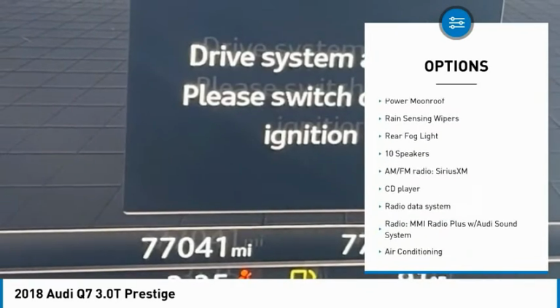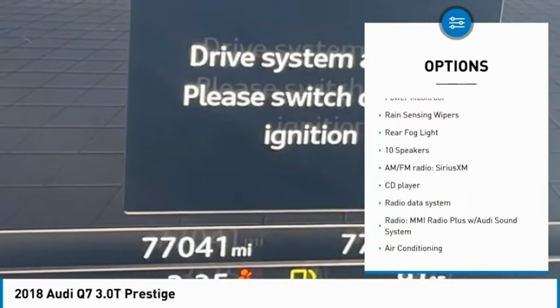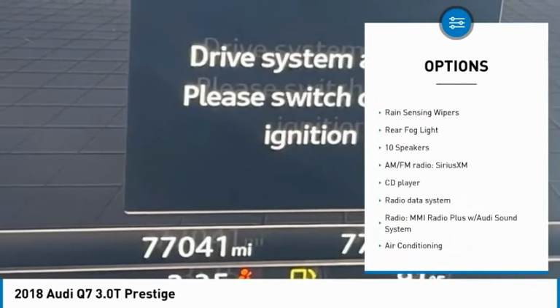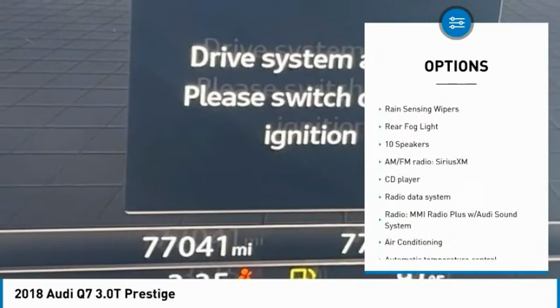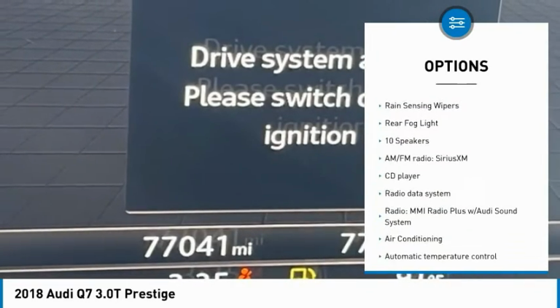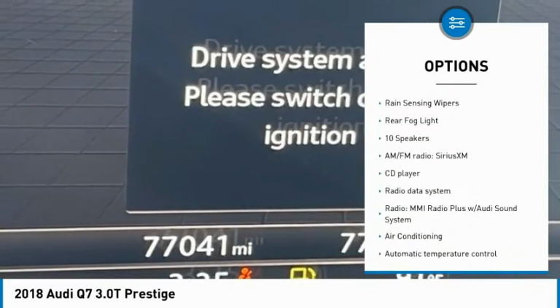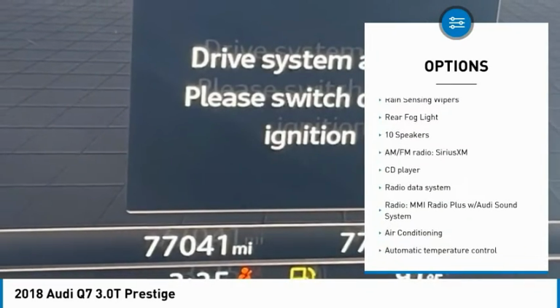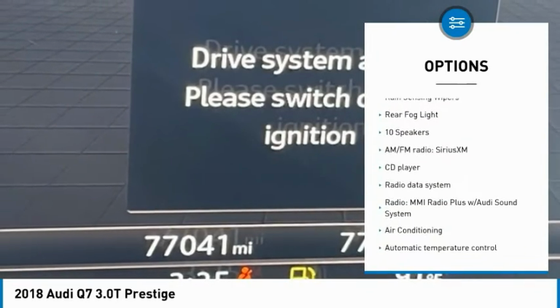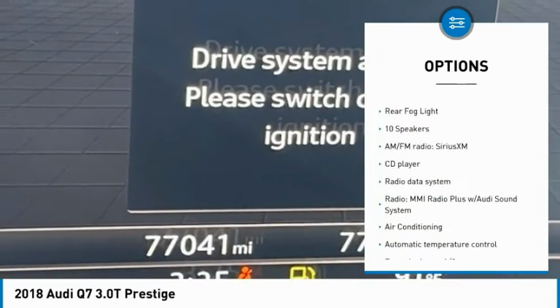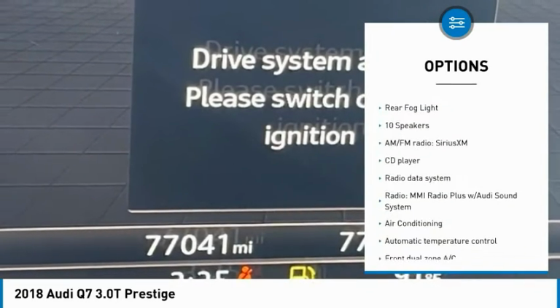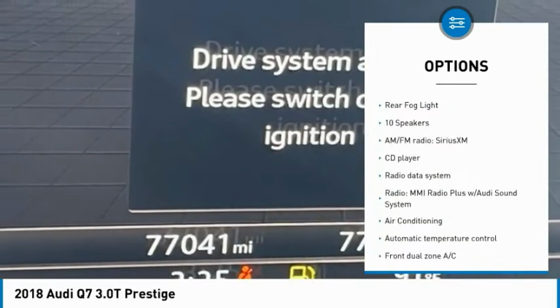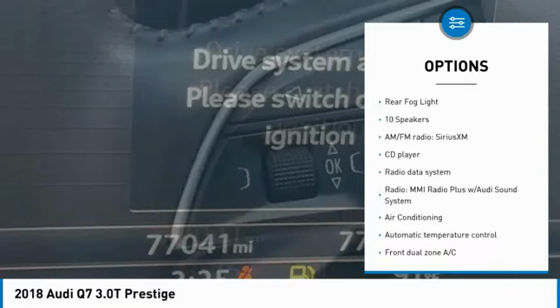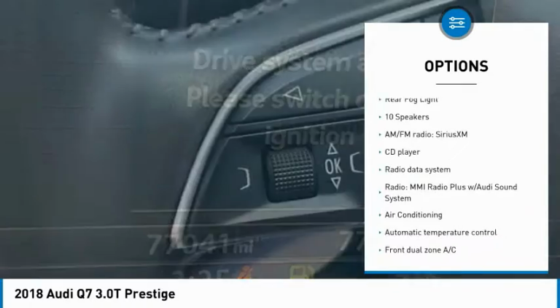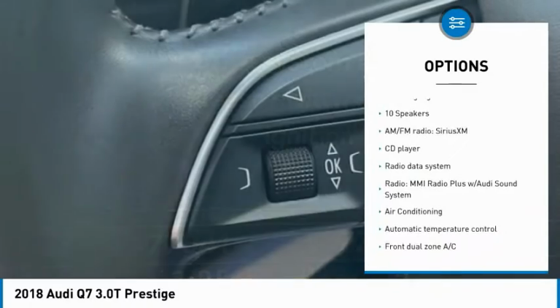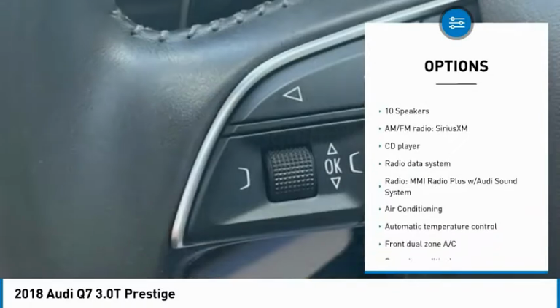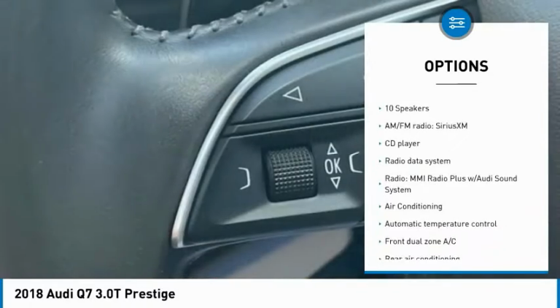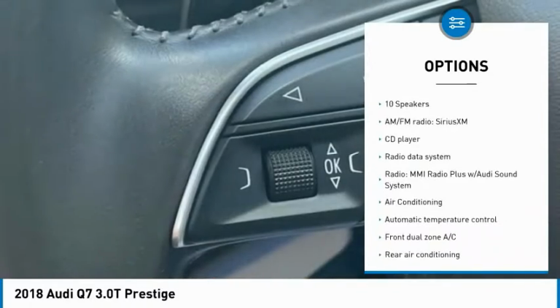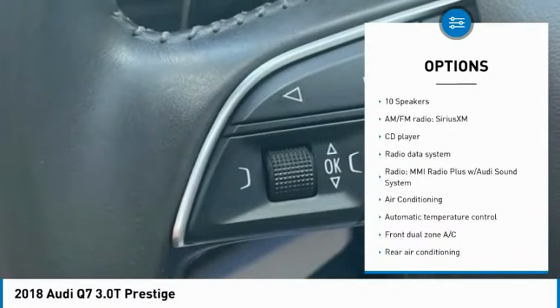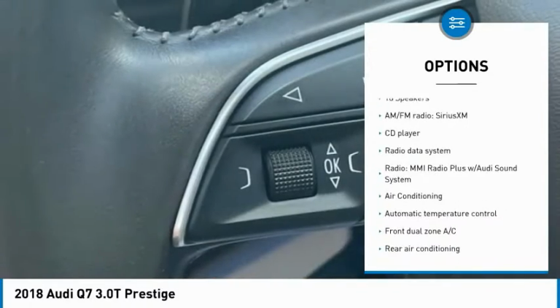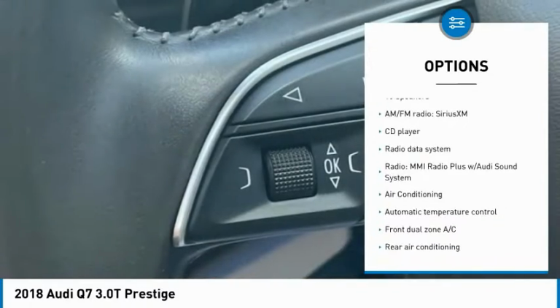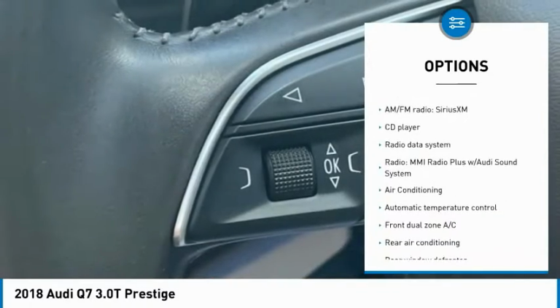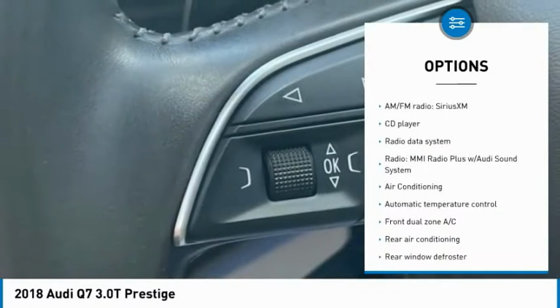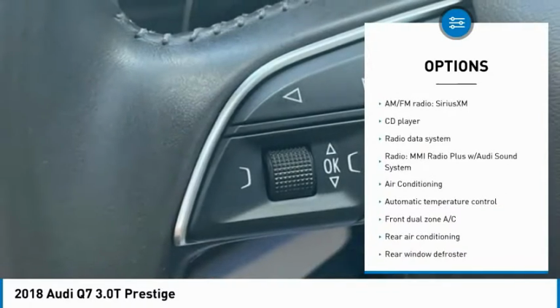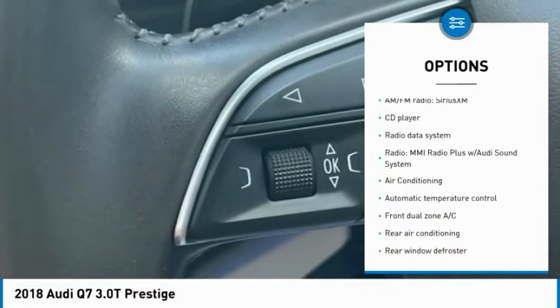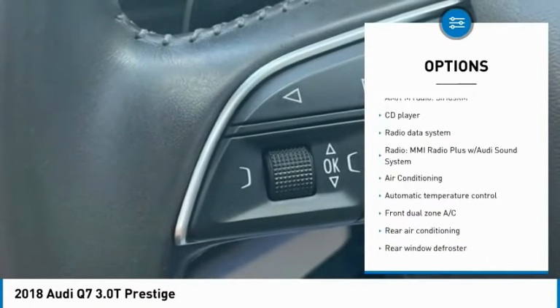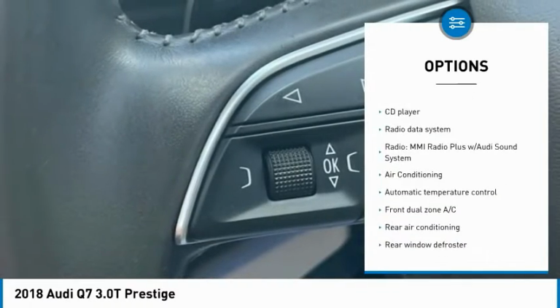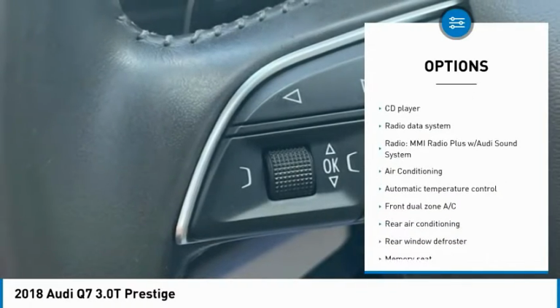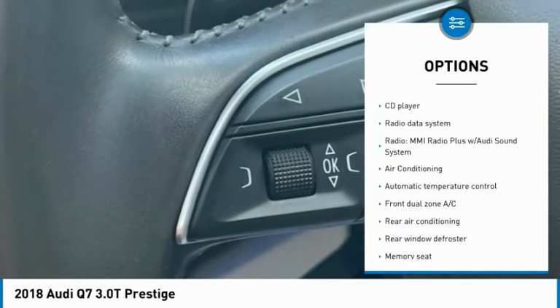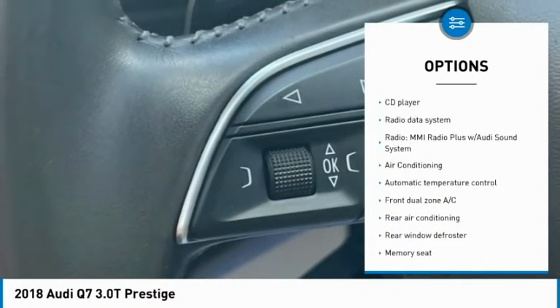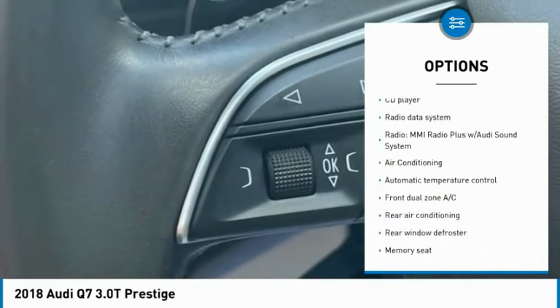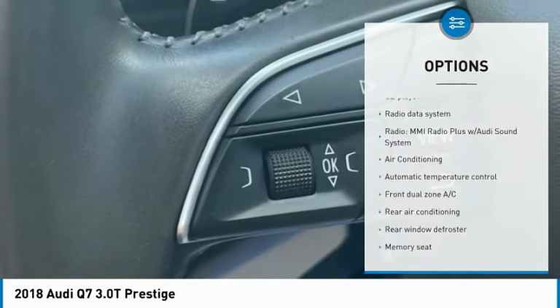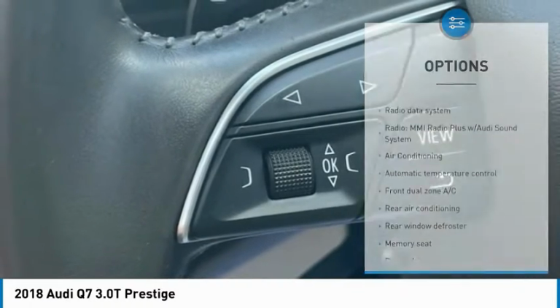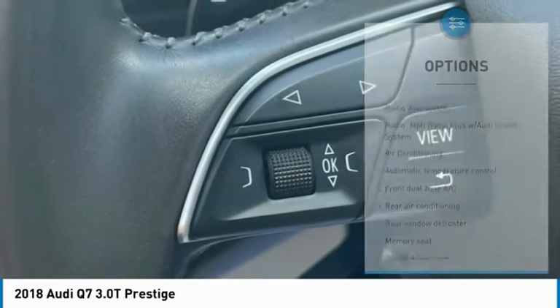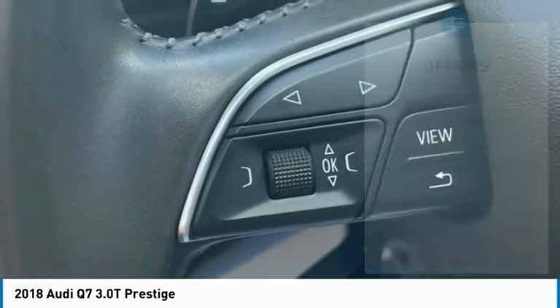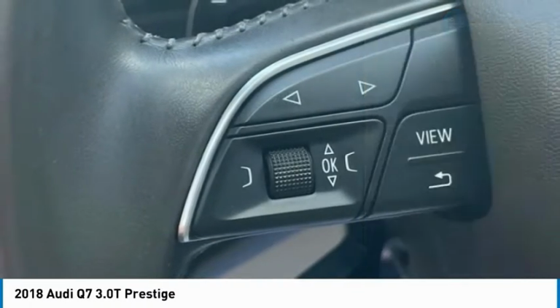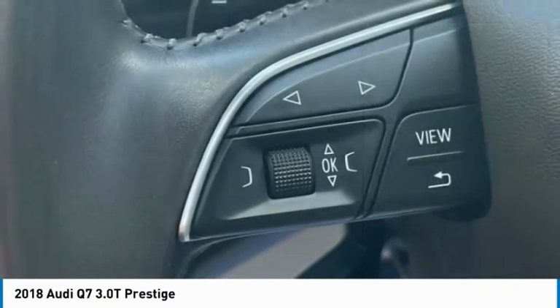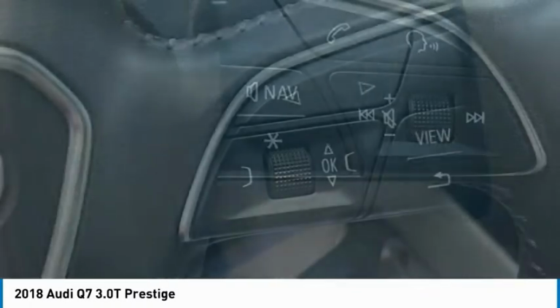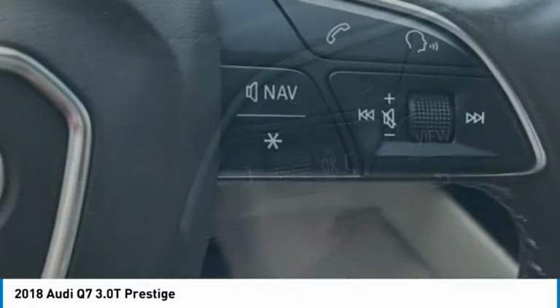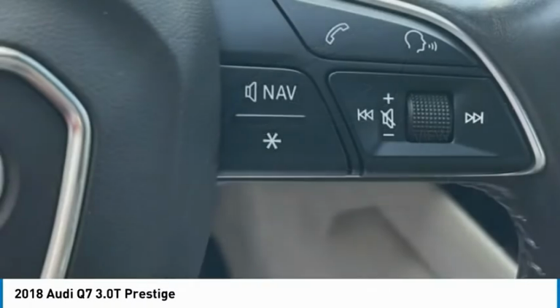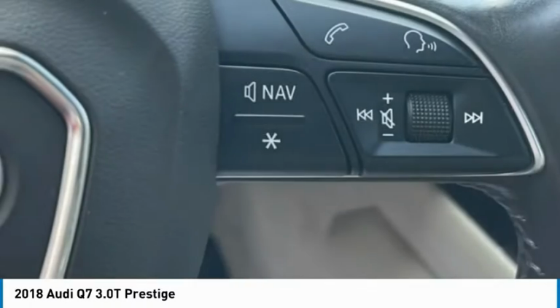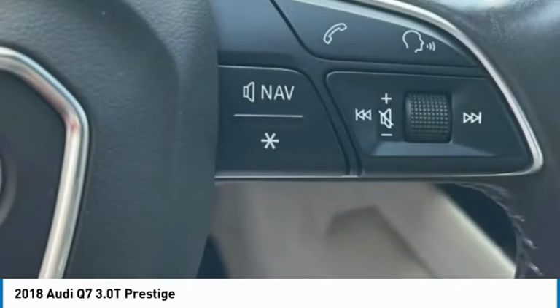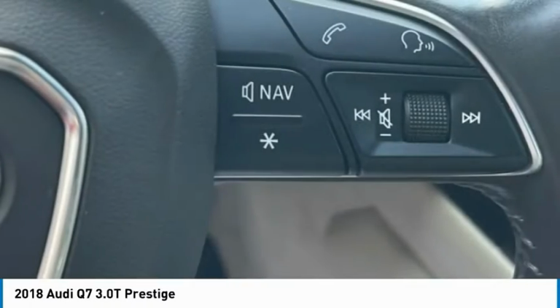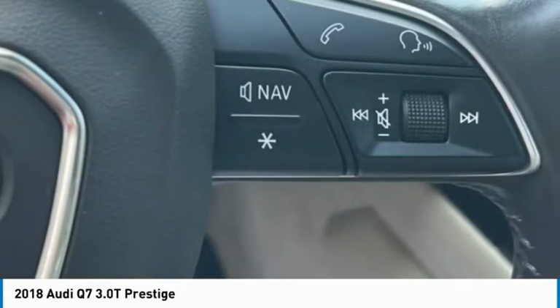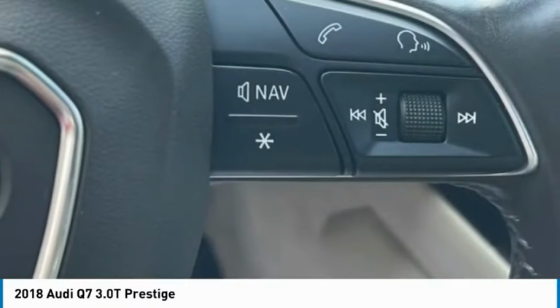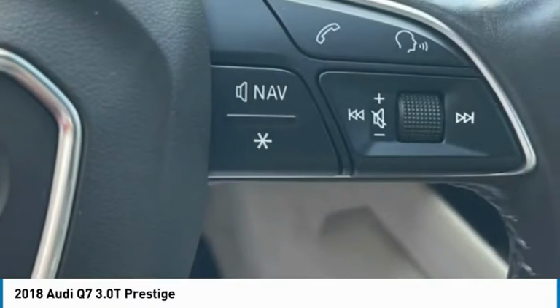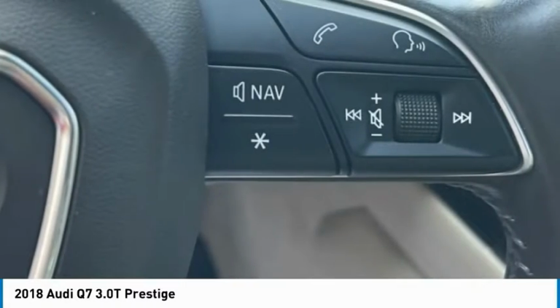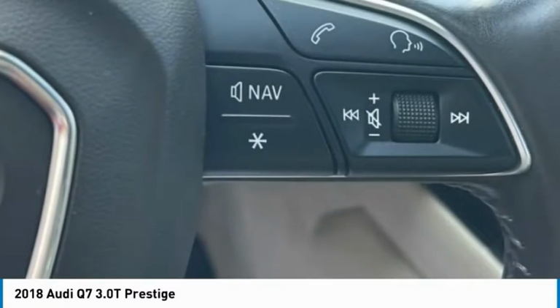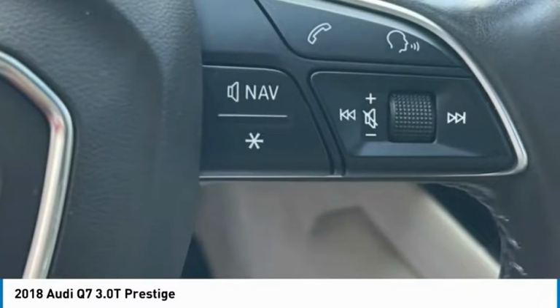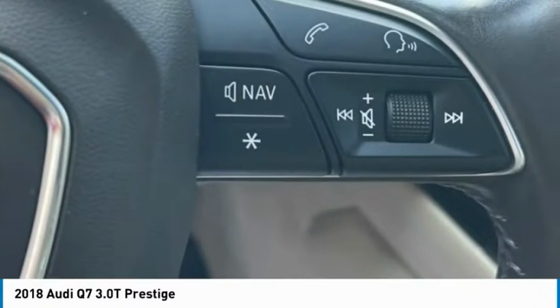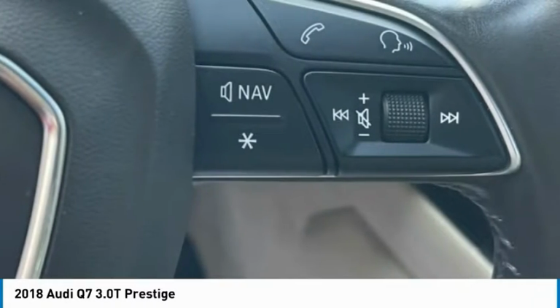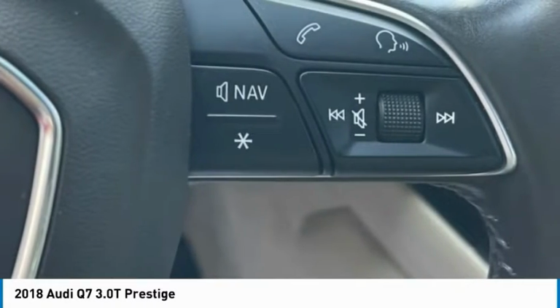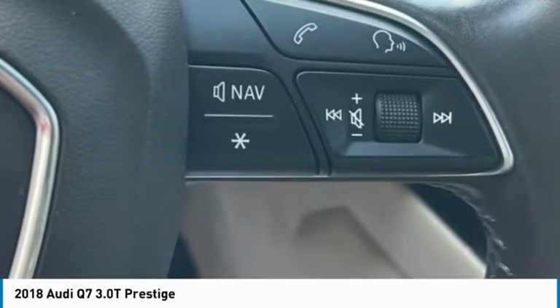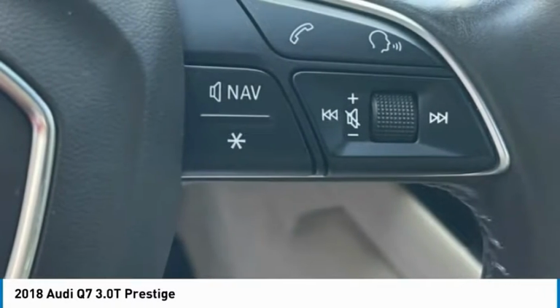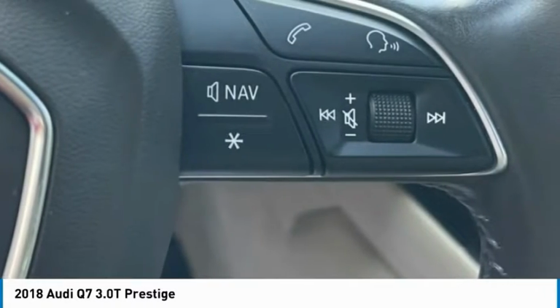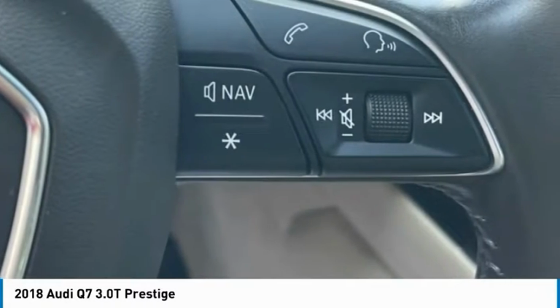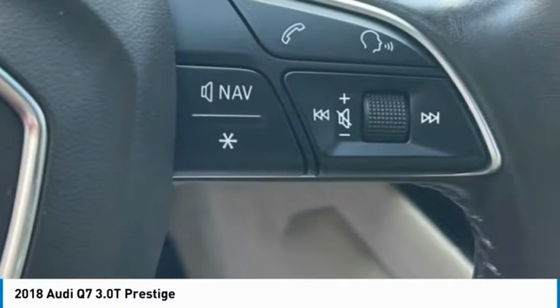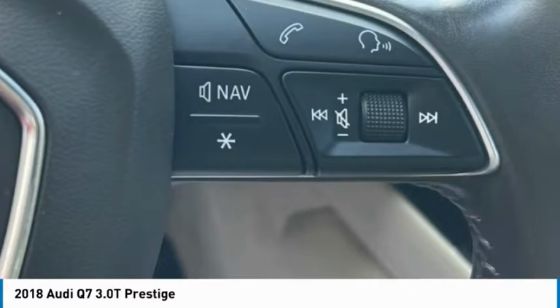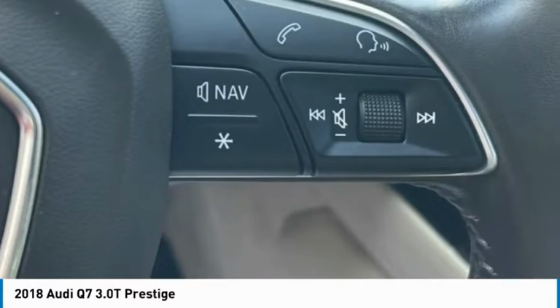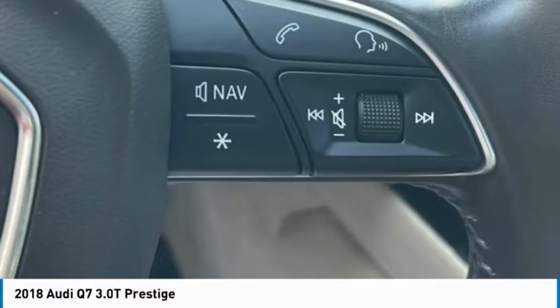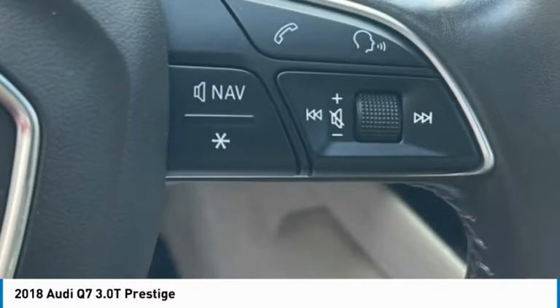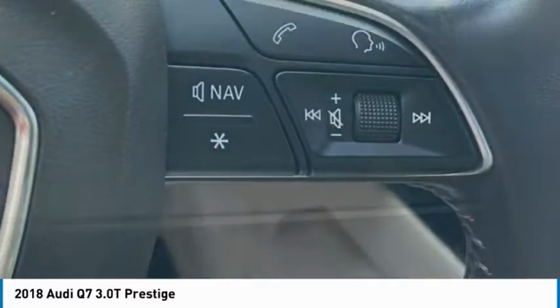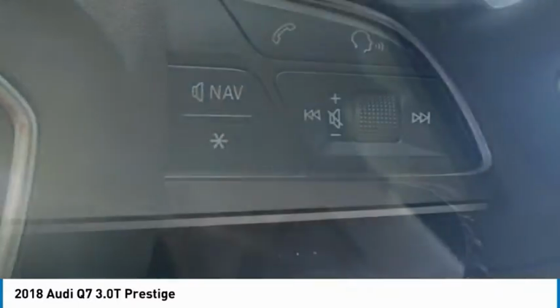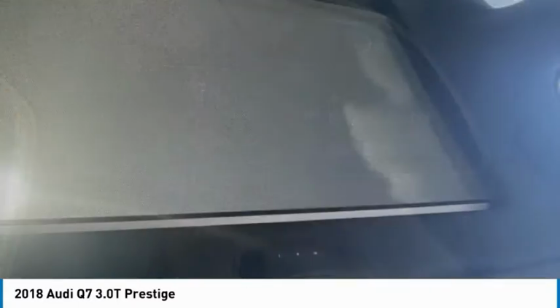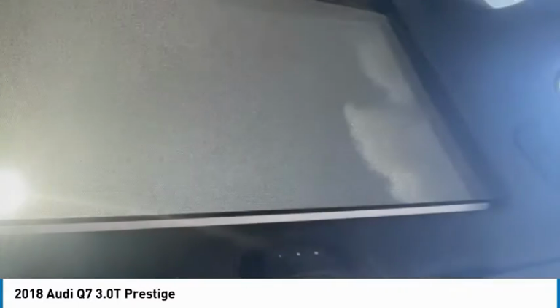Traction control, remote keyless entry, fog lights, power moonroof, rain sensing wipers, rear fog light.